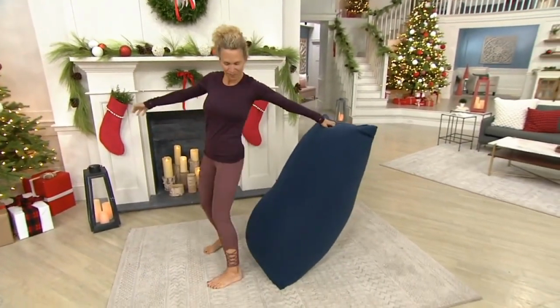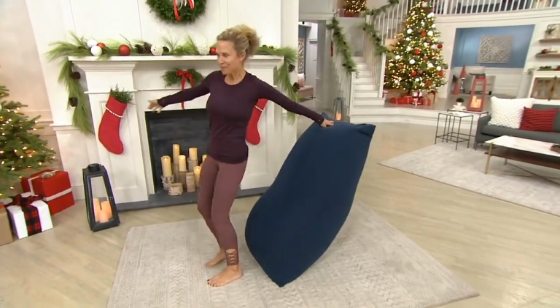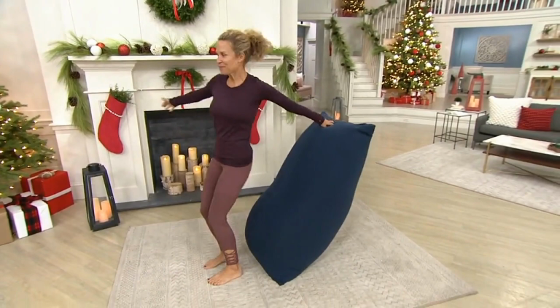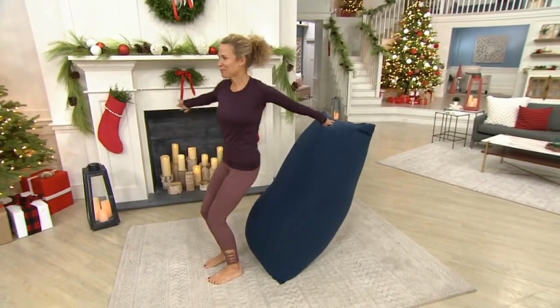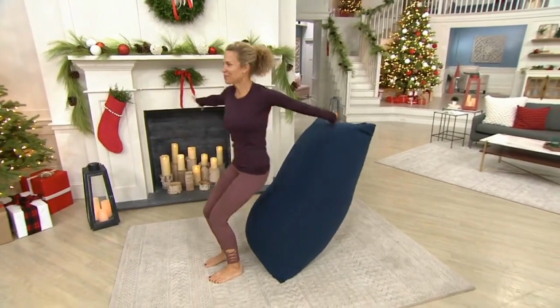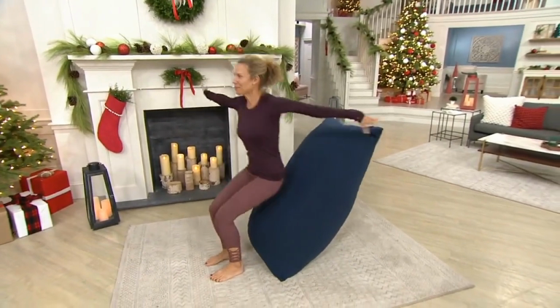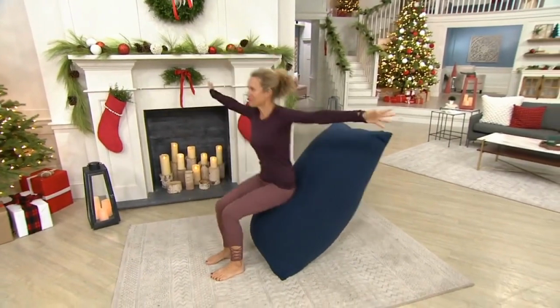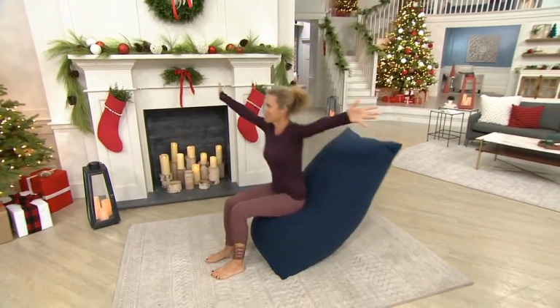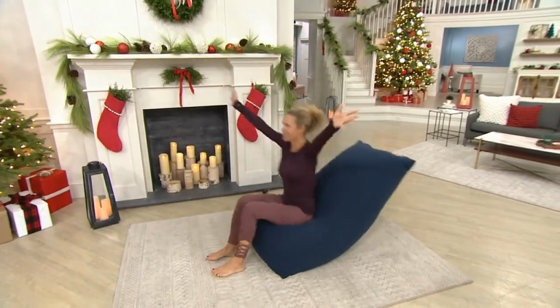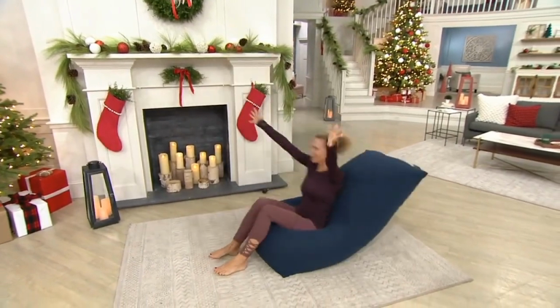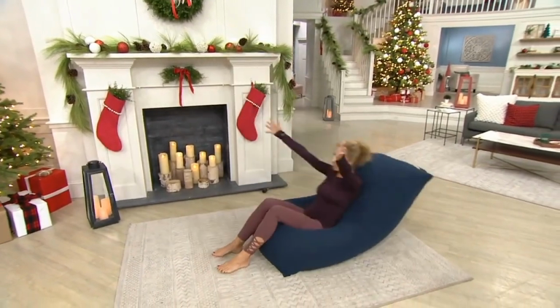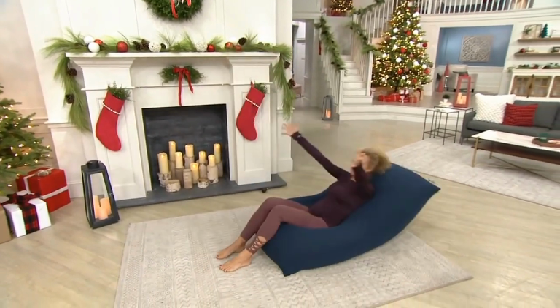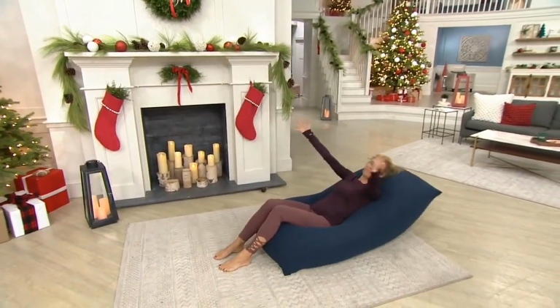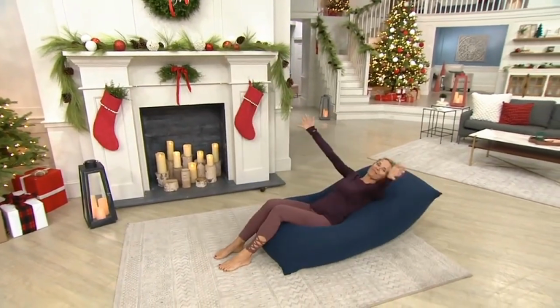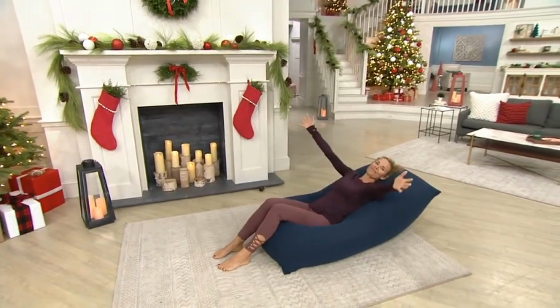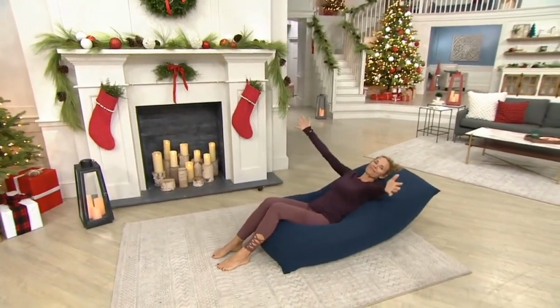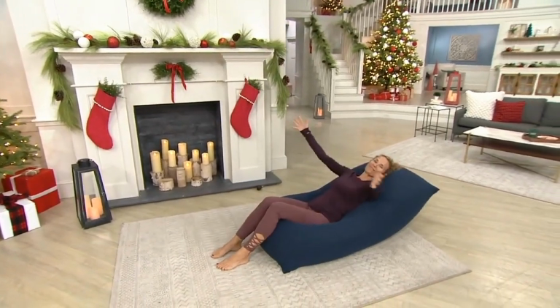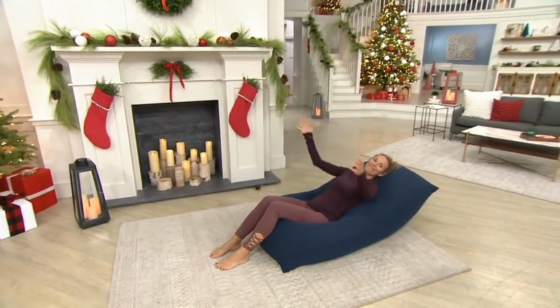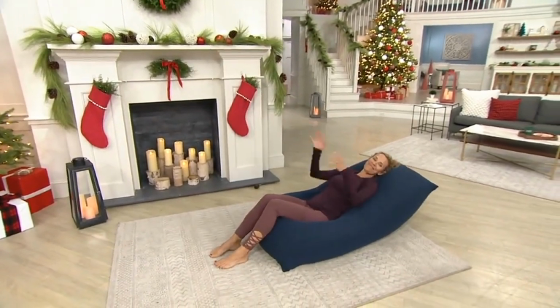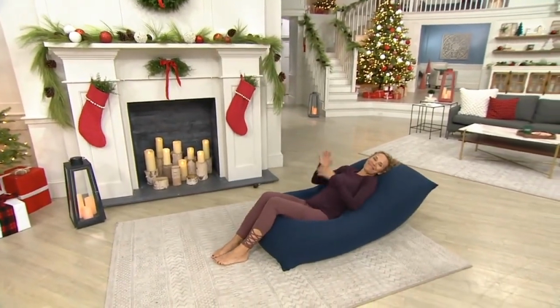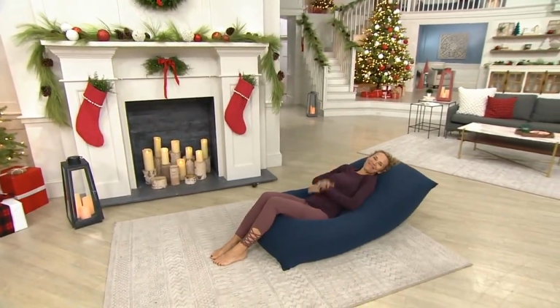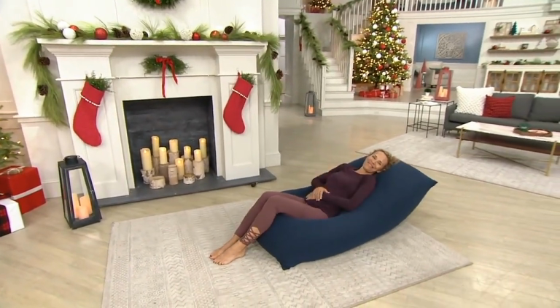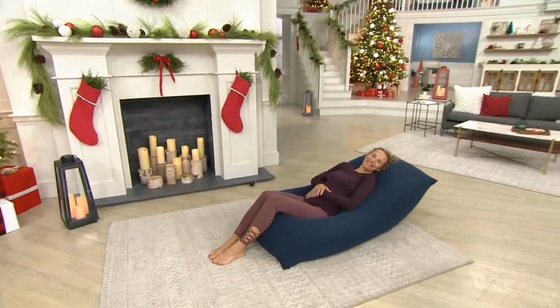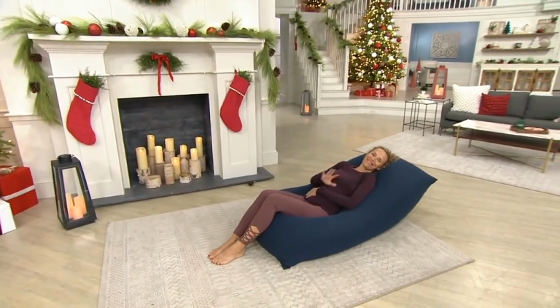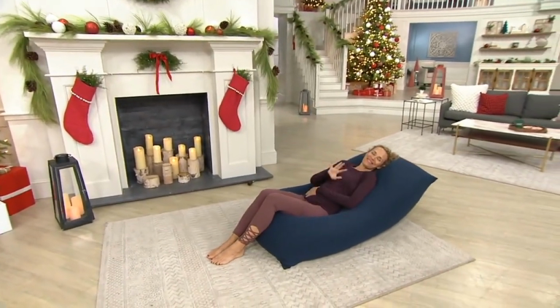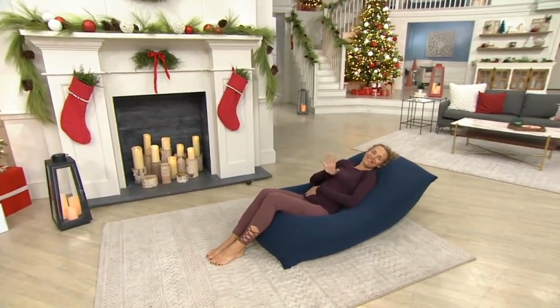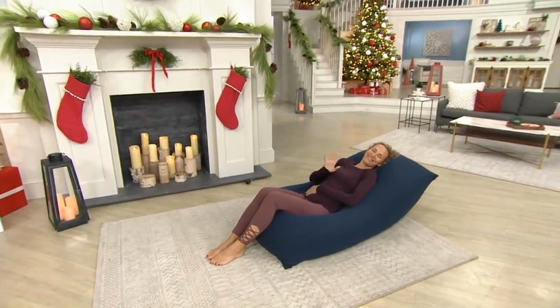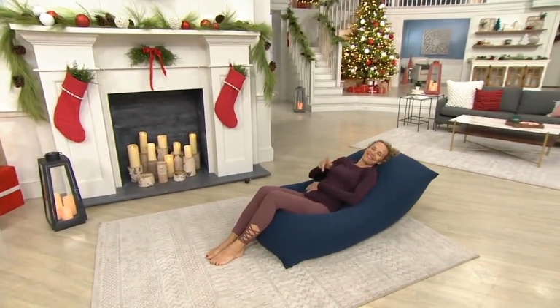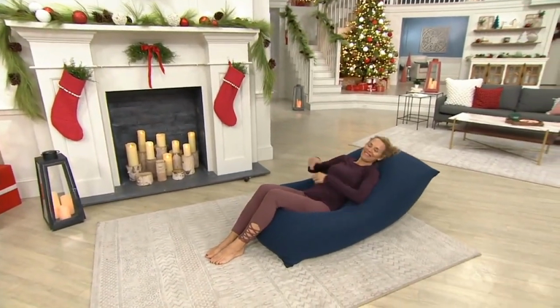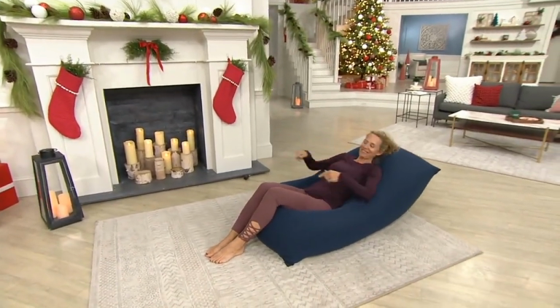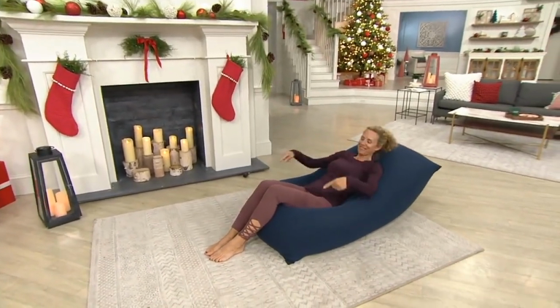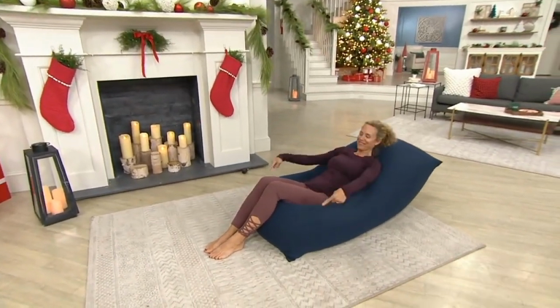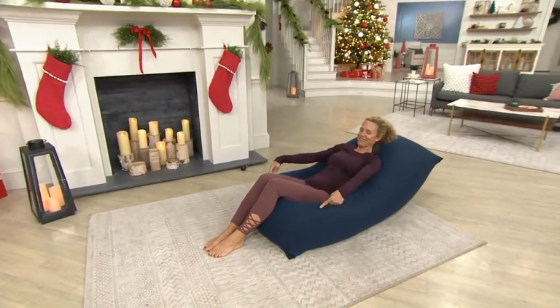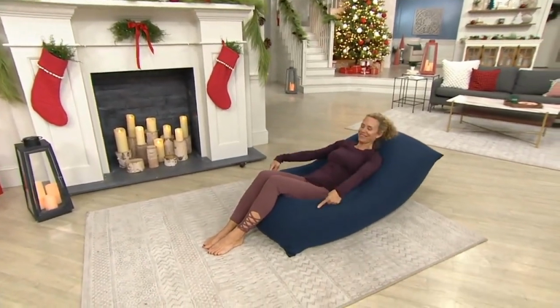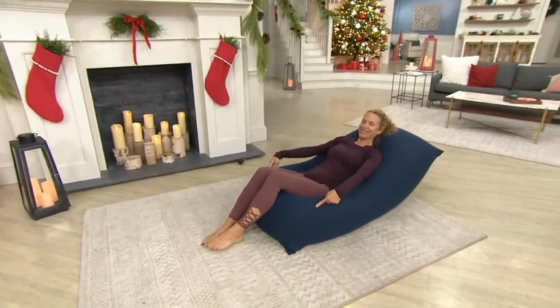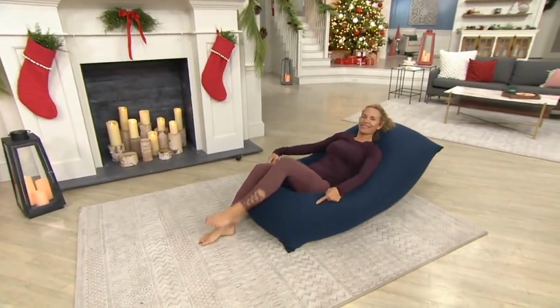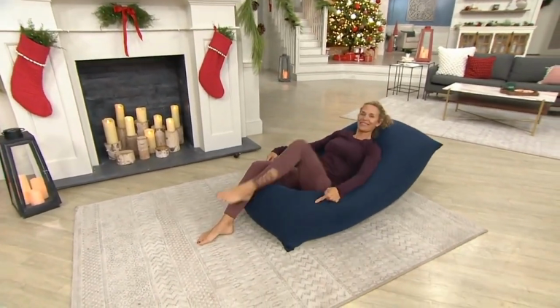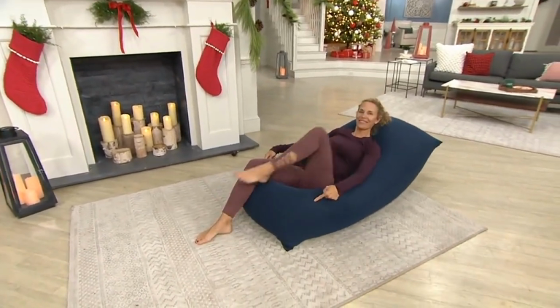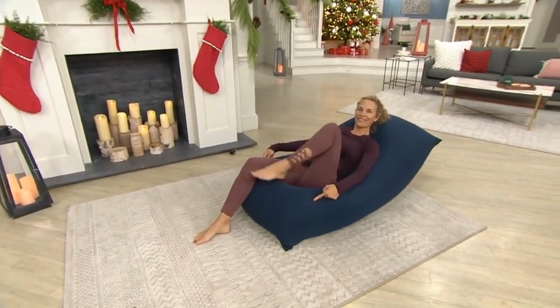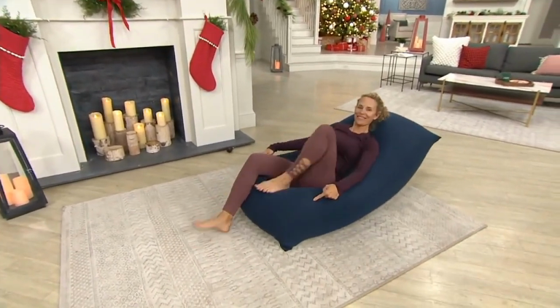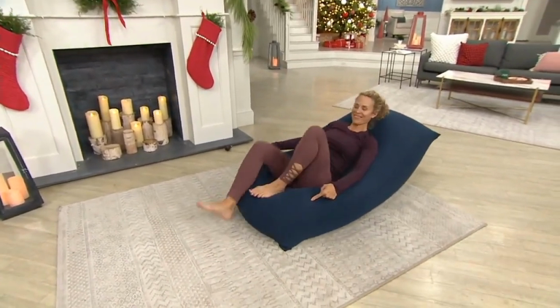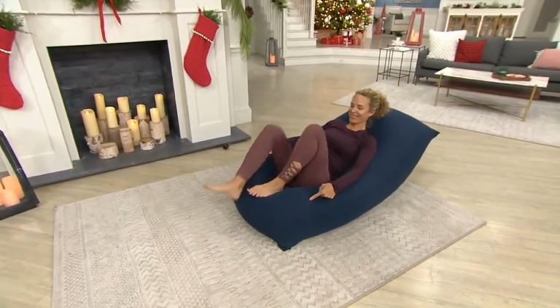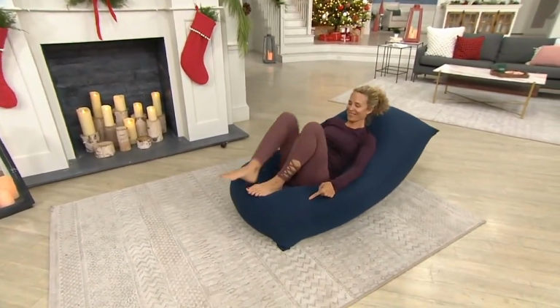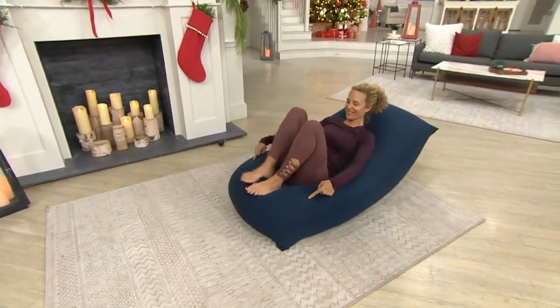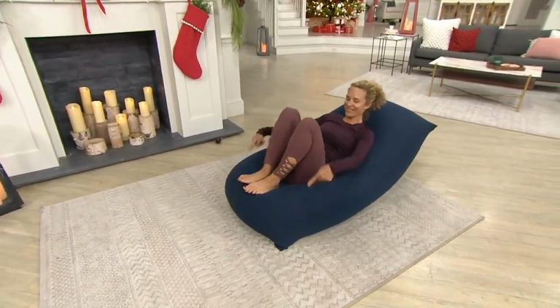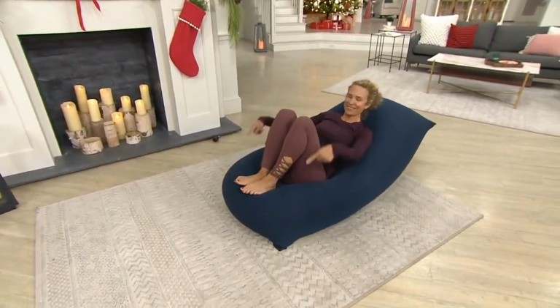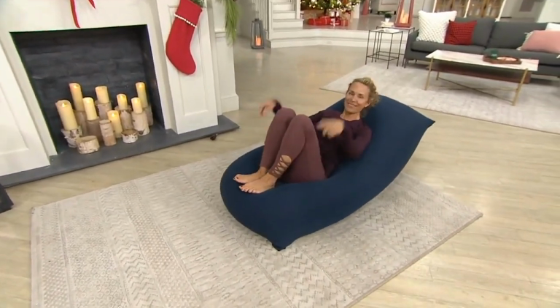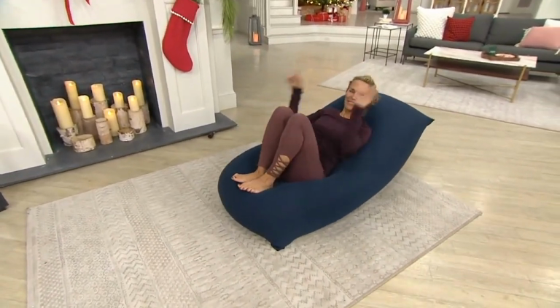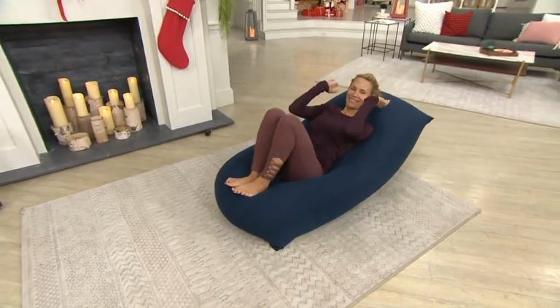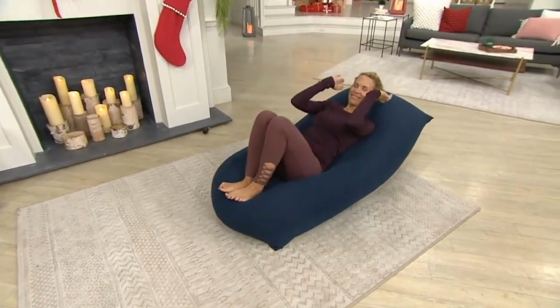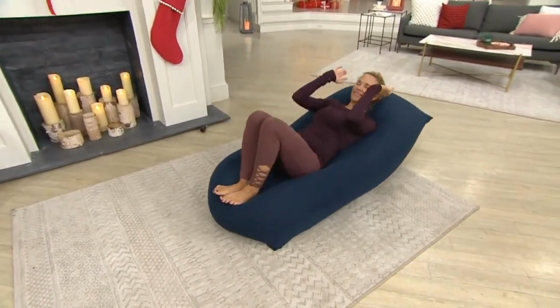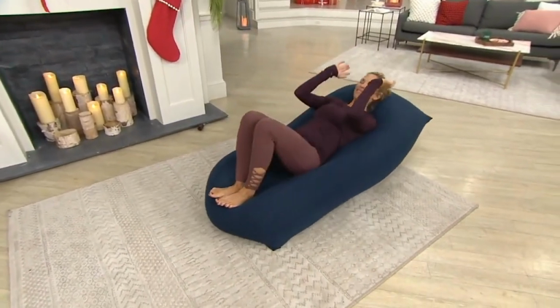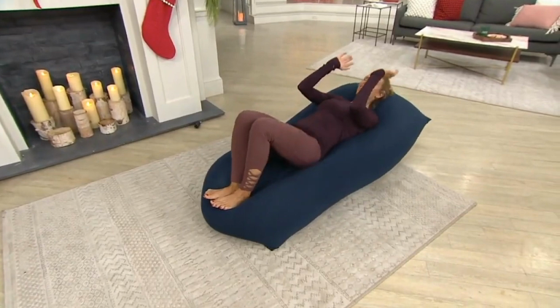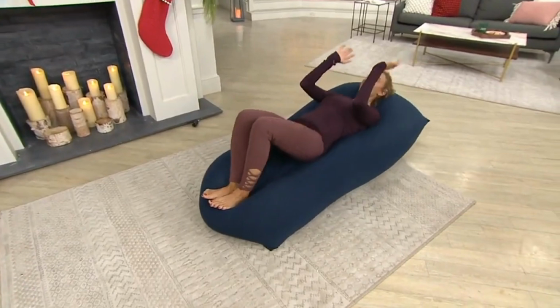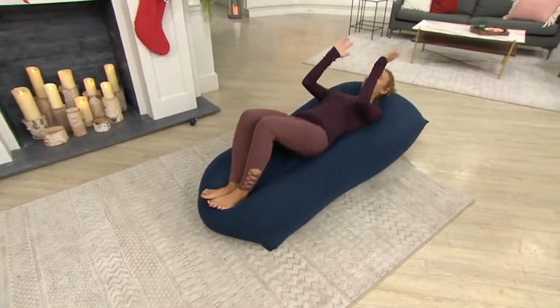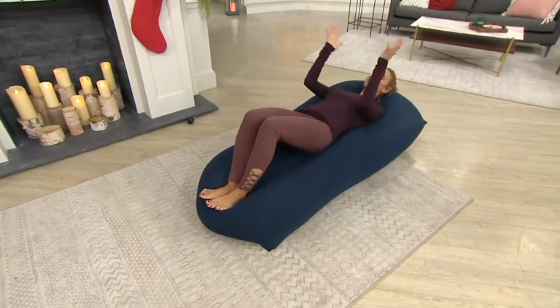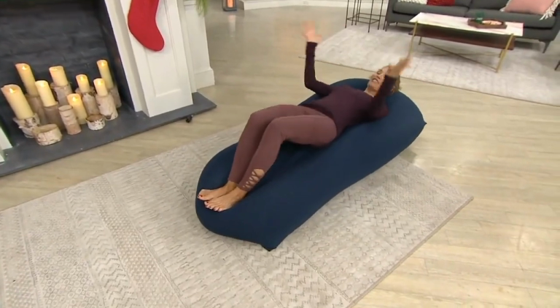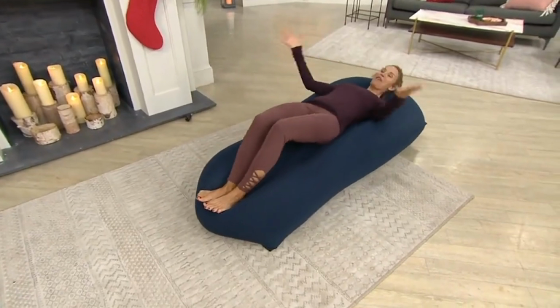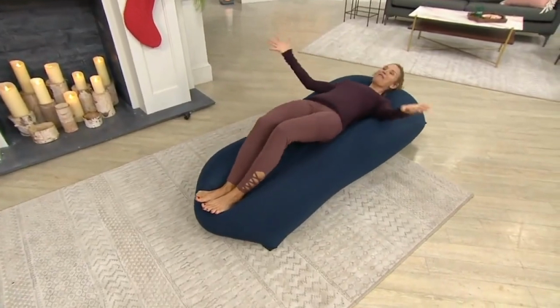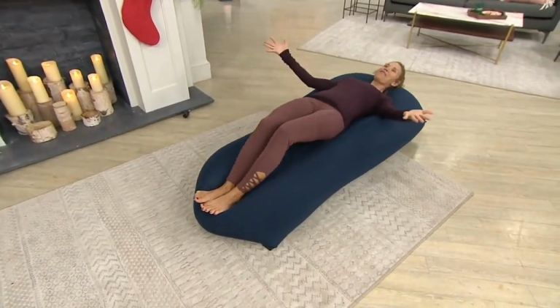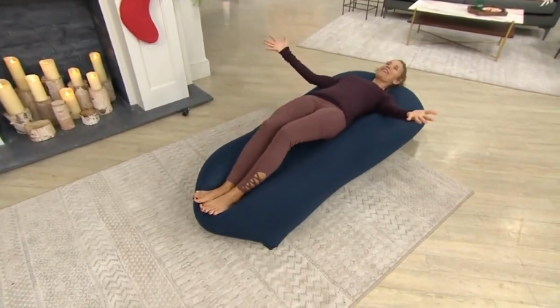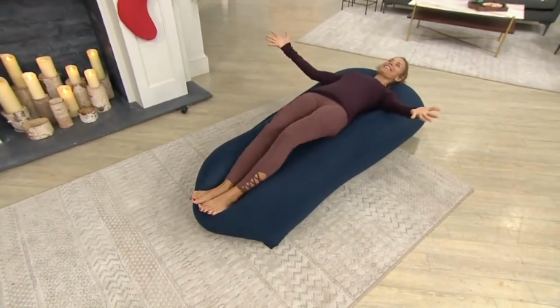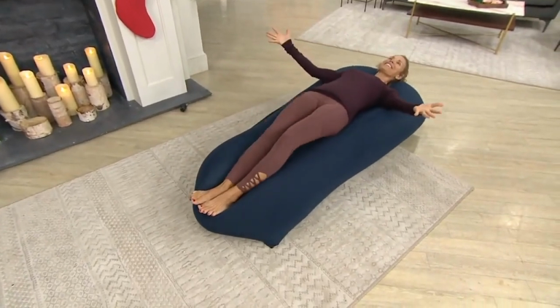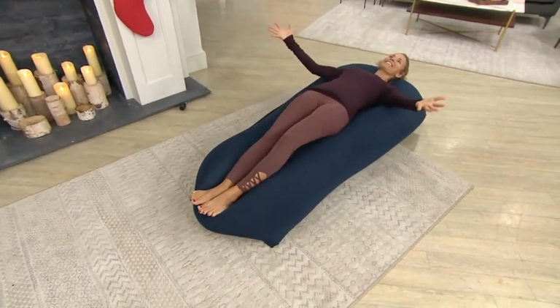Now you tilt it back a little bit and just kind of lay right into it — there's your recliner. Why is that so much fun?